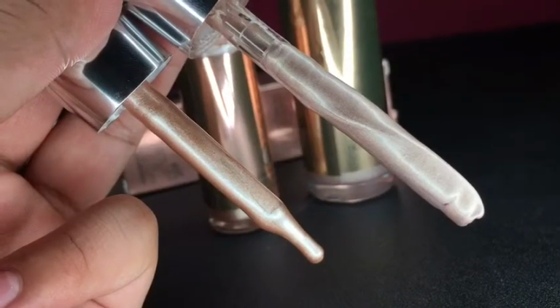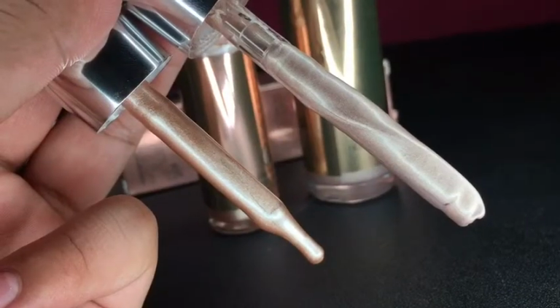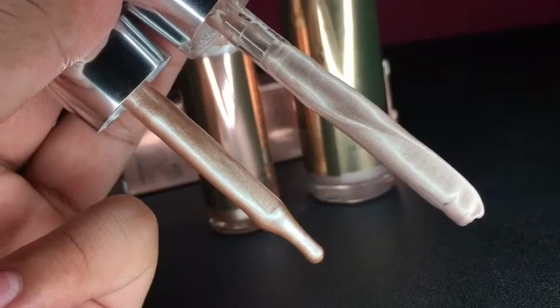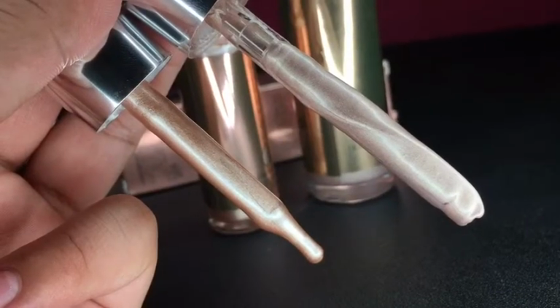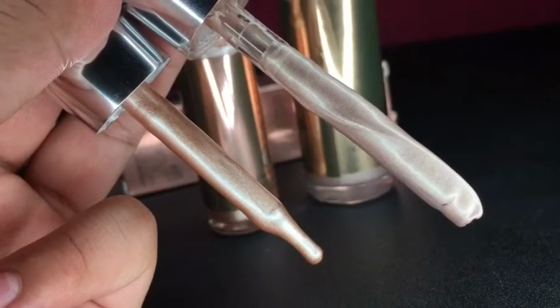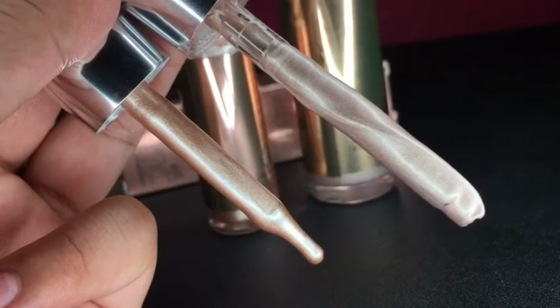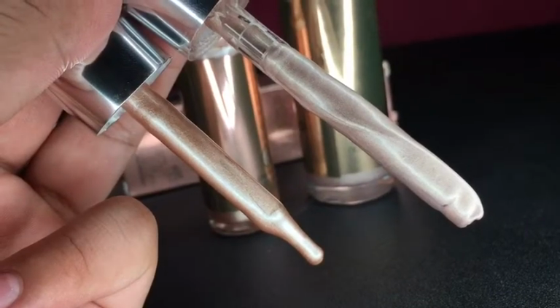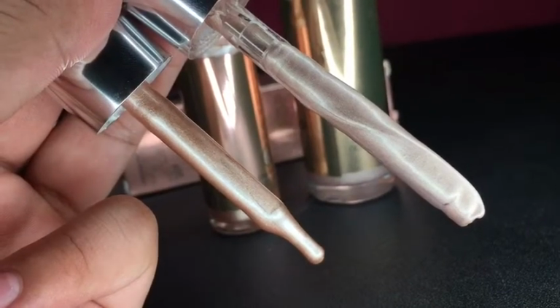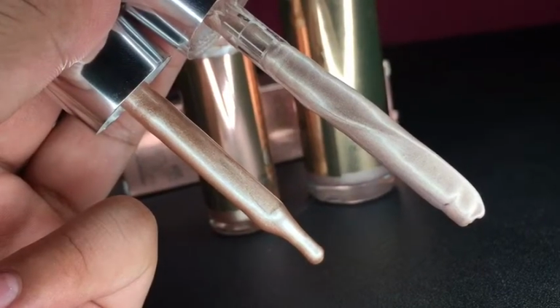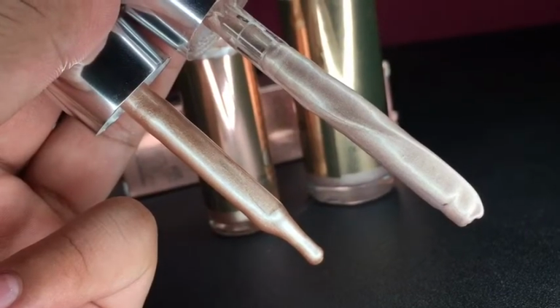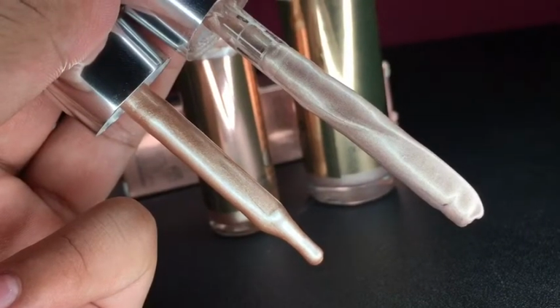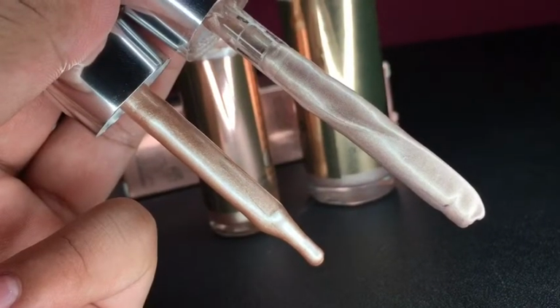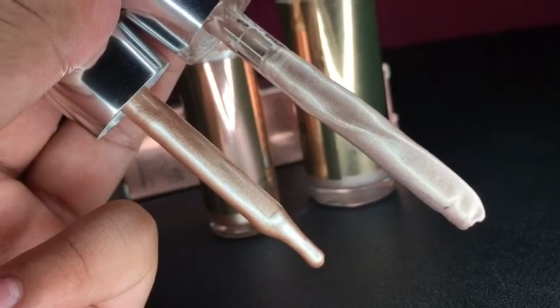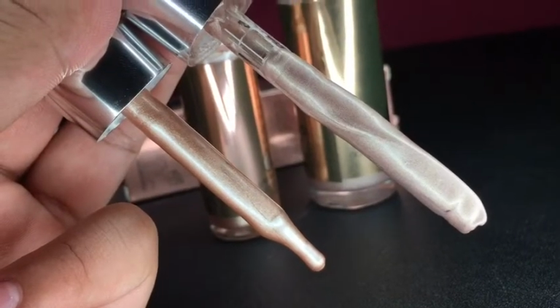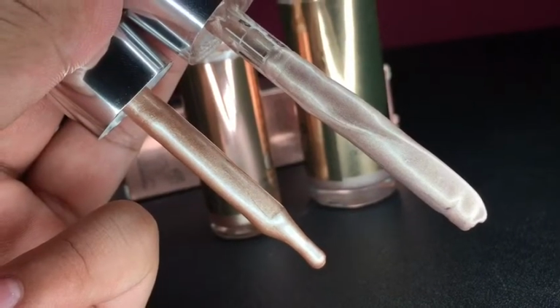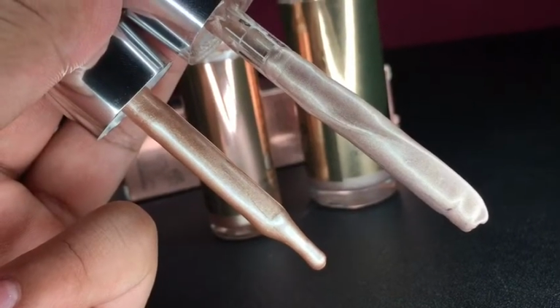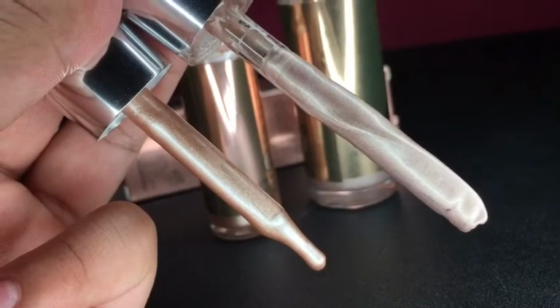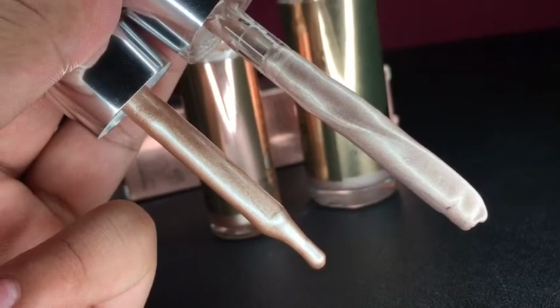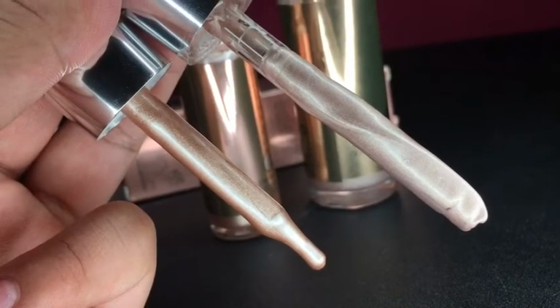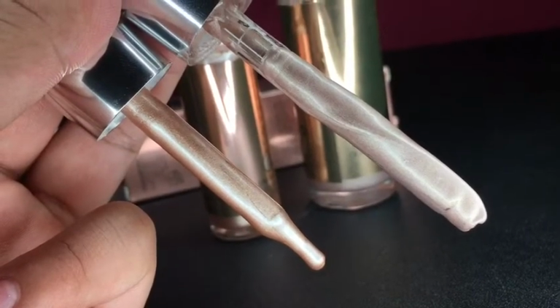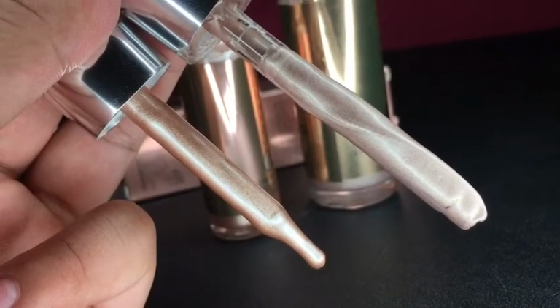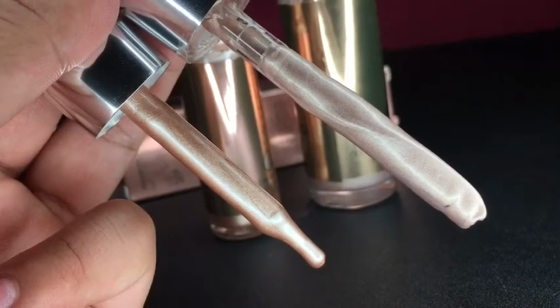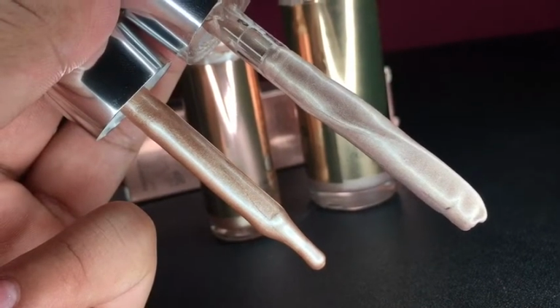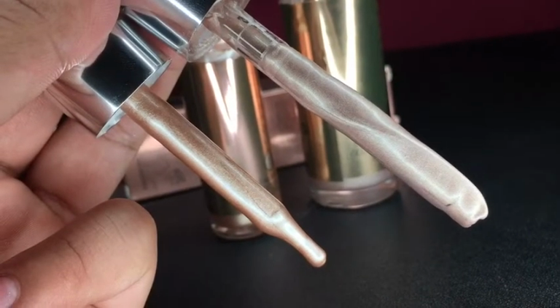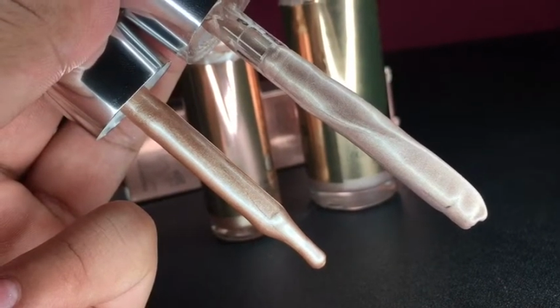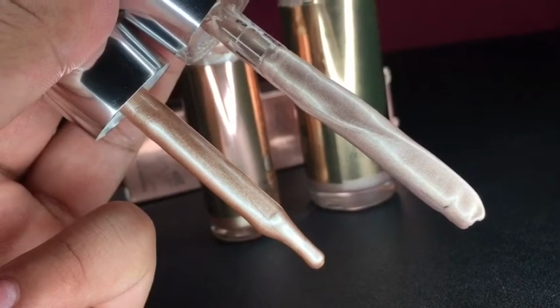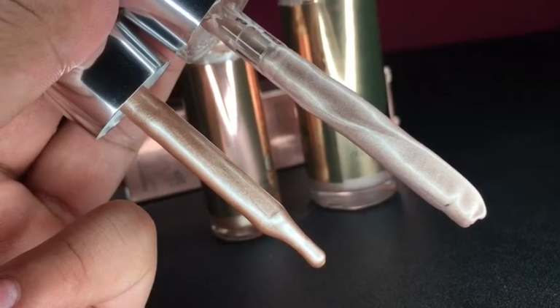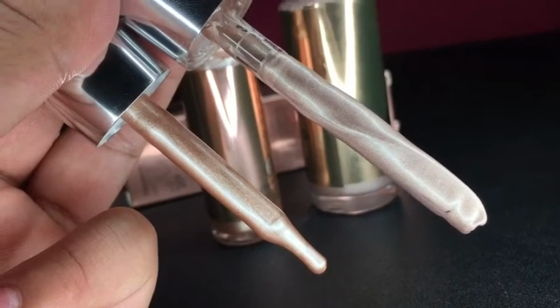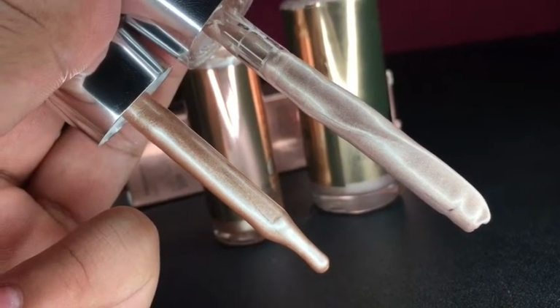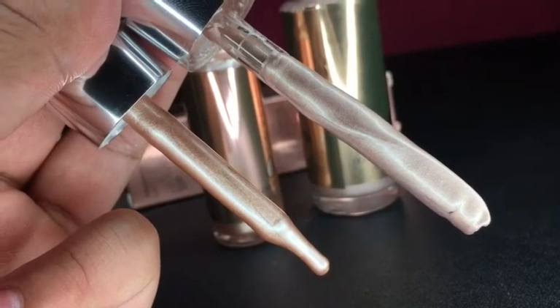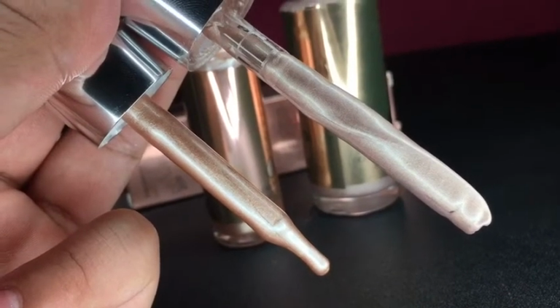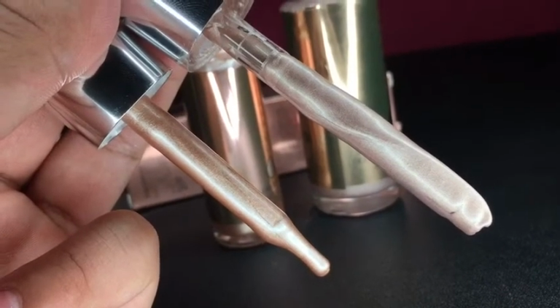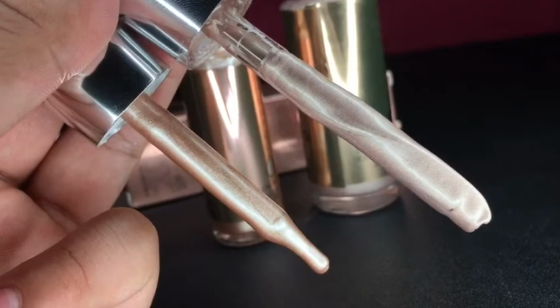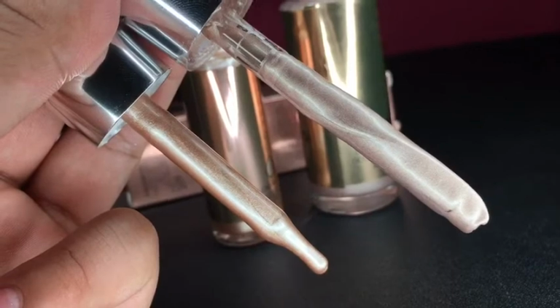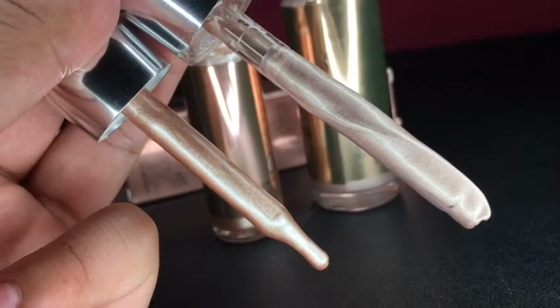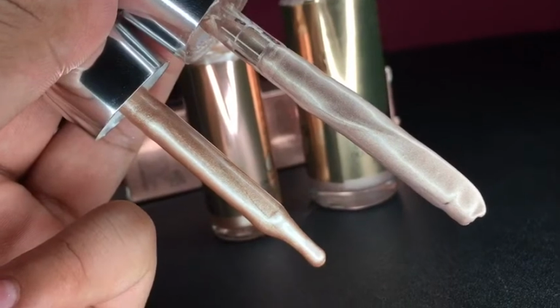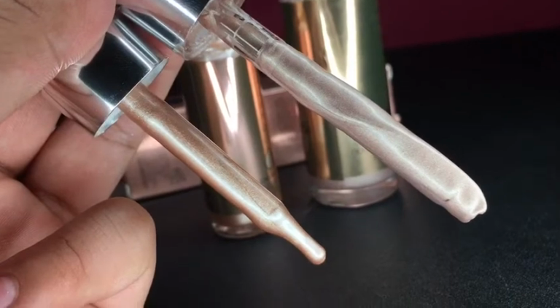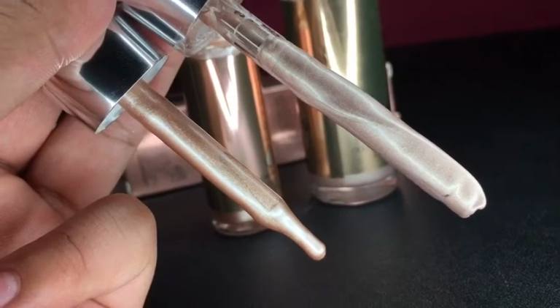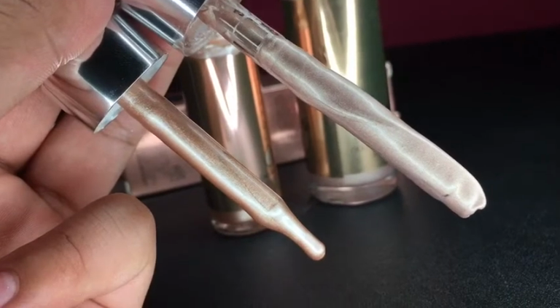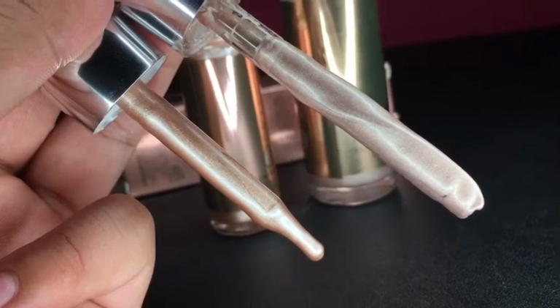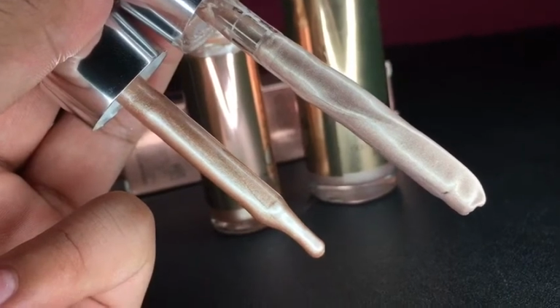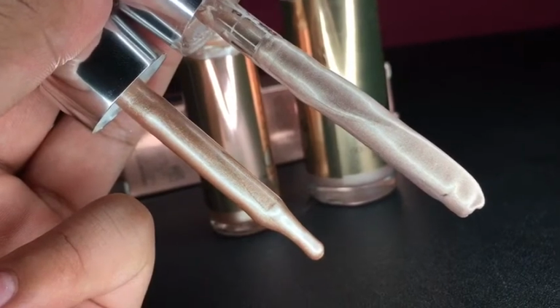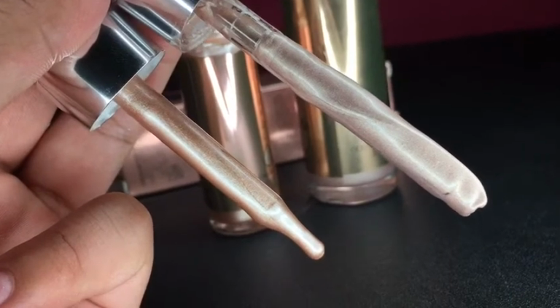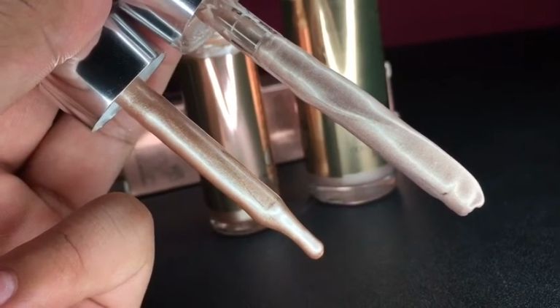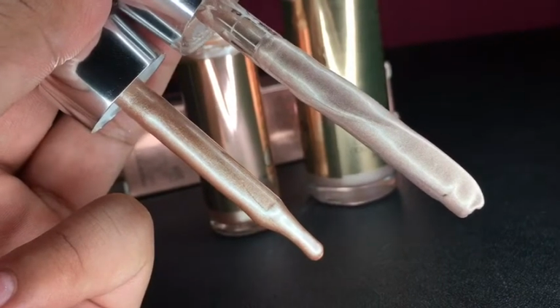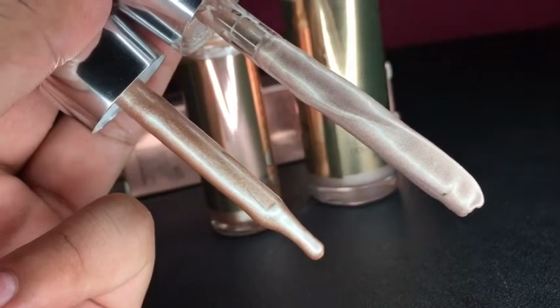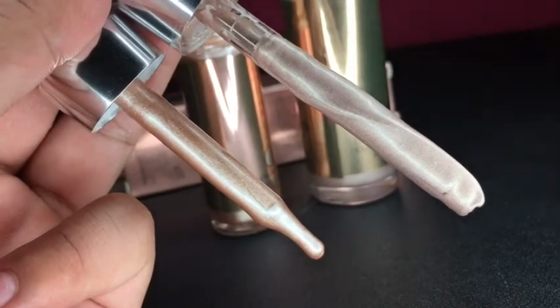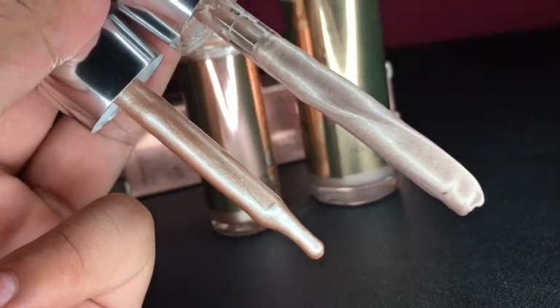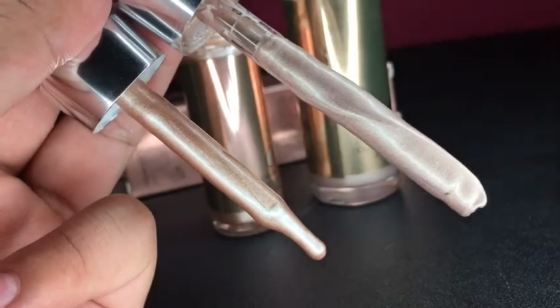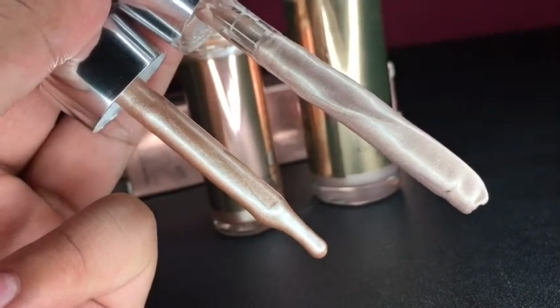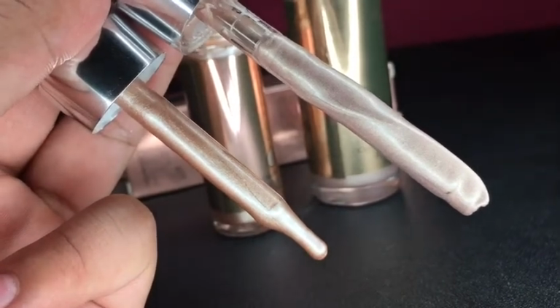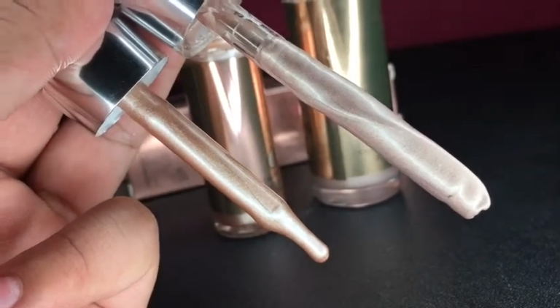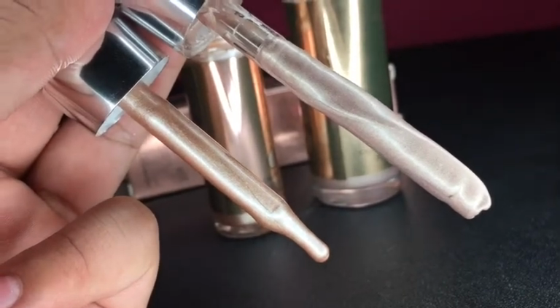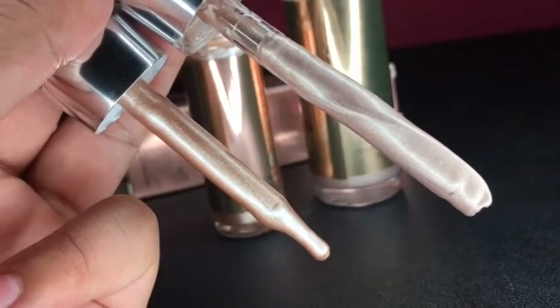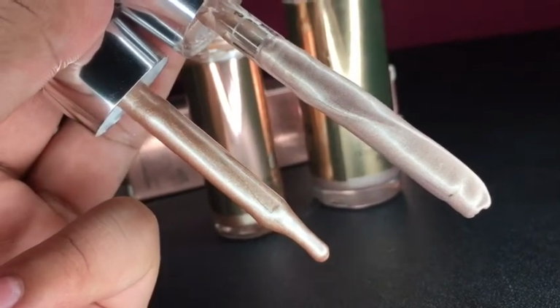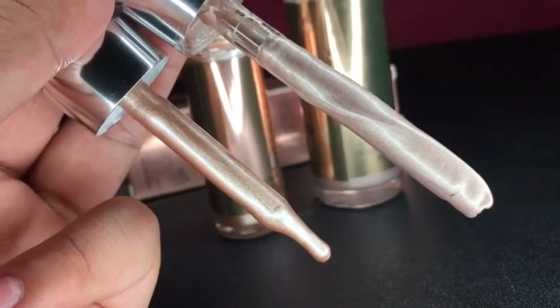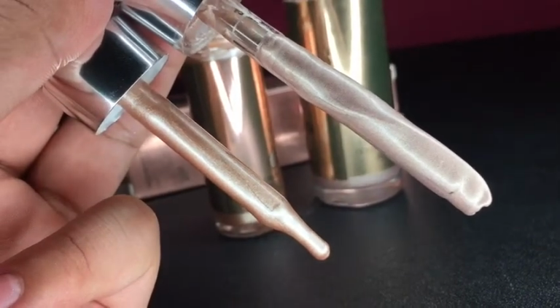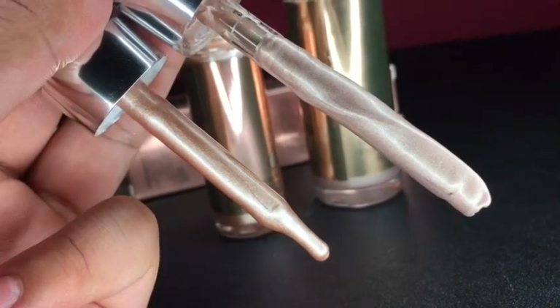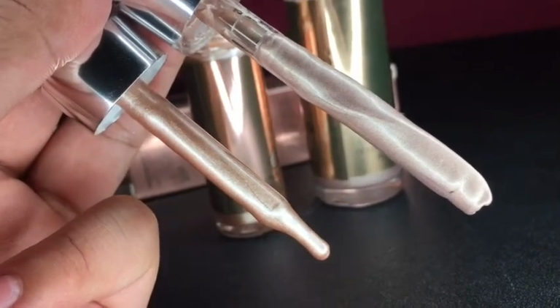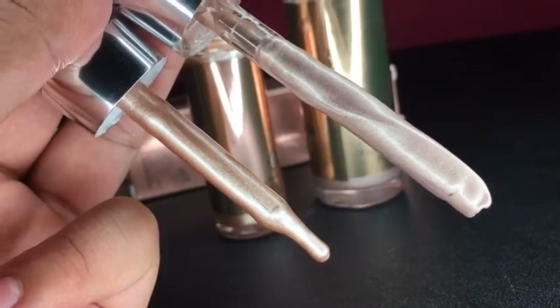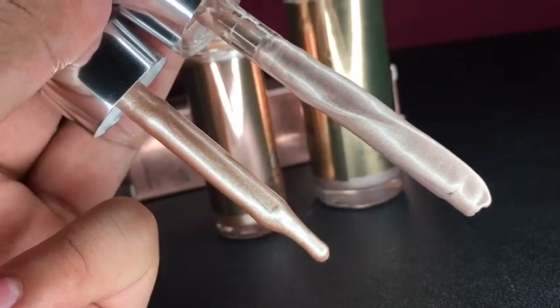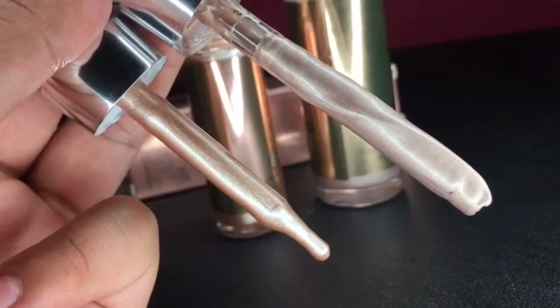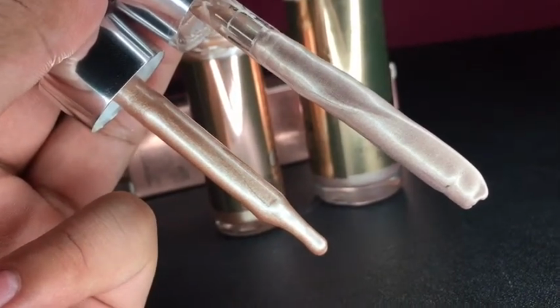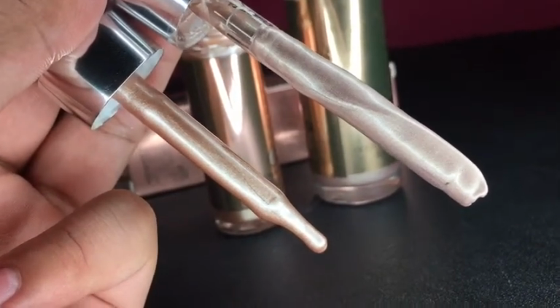The top one is the fake one, the bottom one is the real one. The real one has a teardrop effect. The fake one looks like a straw.